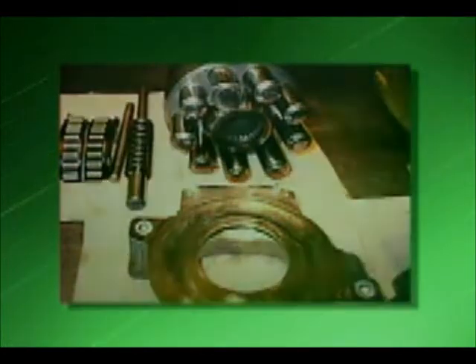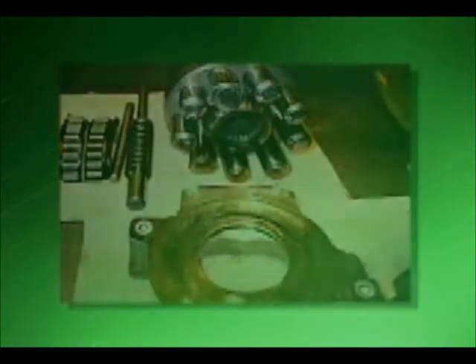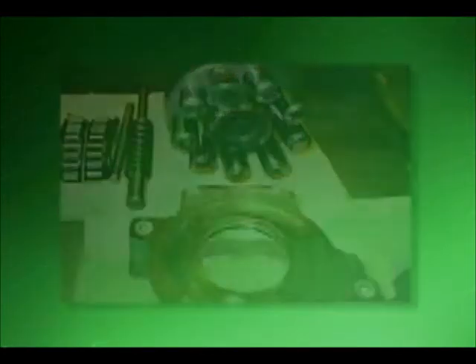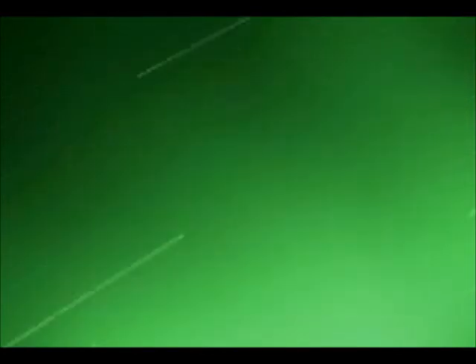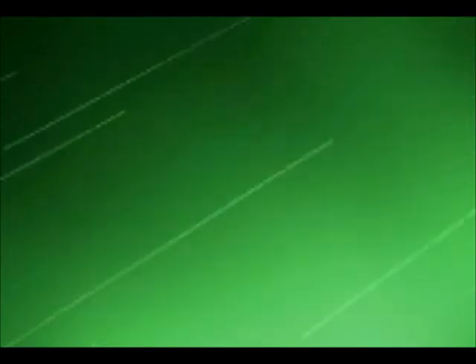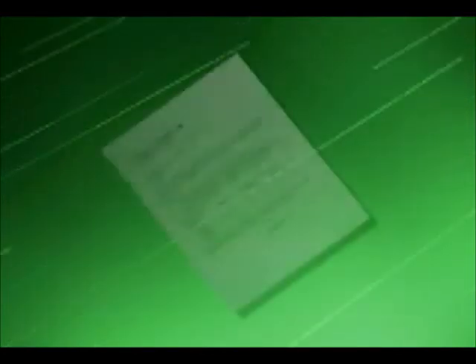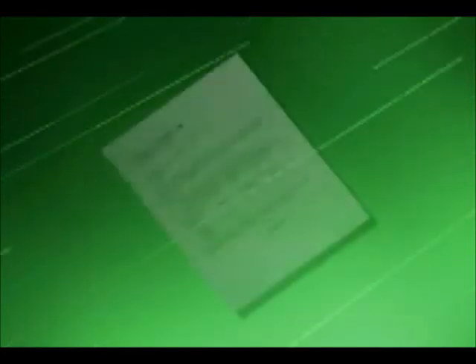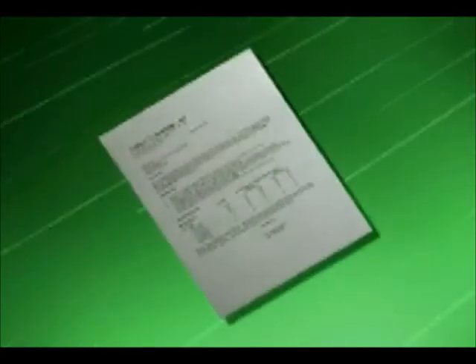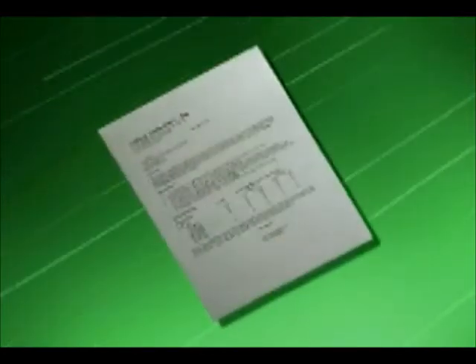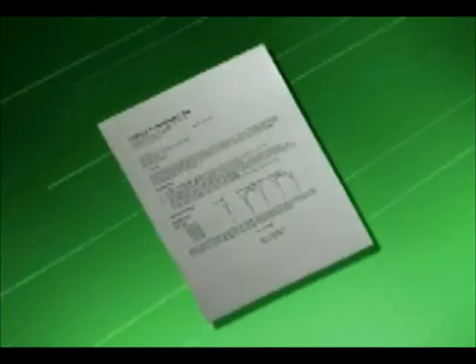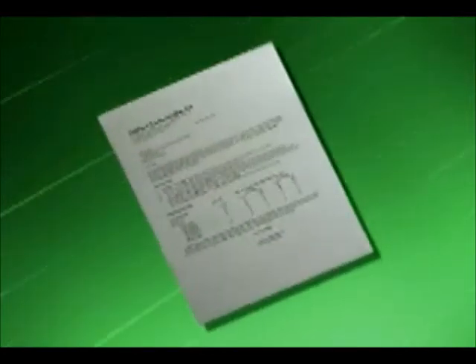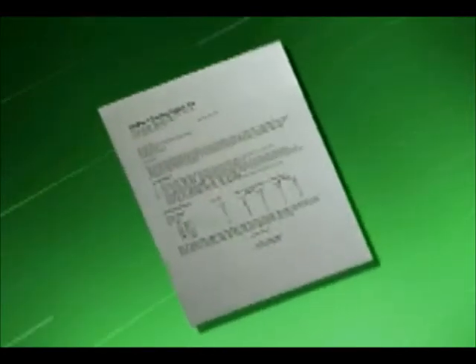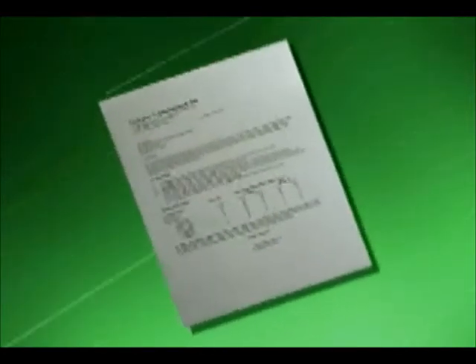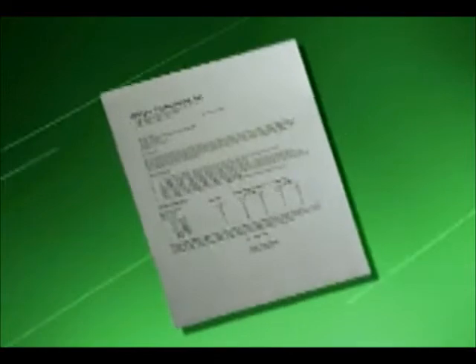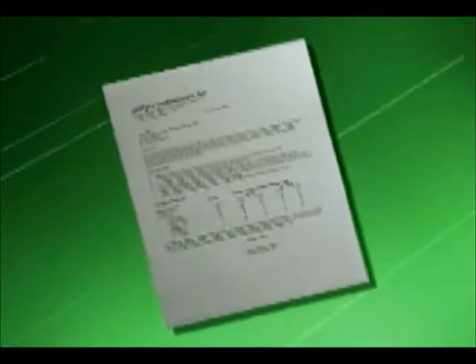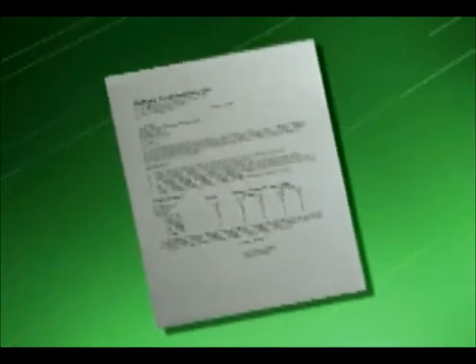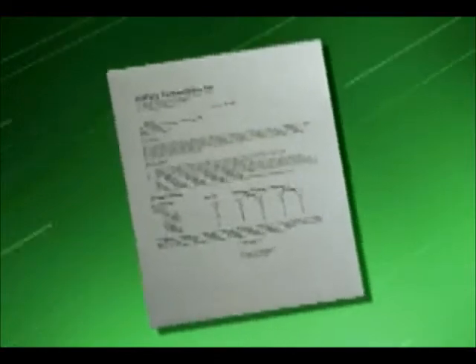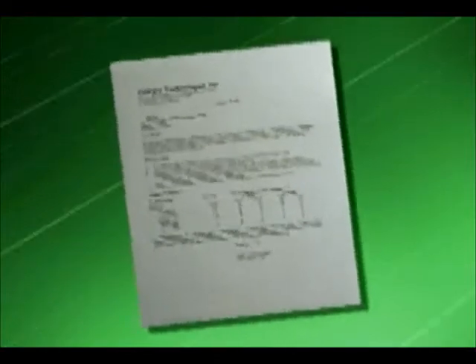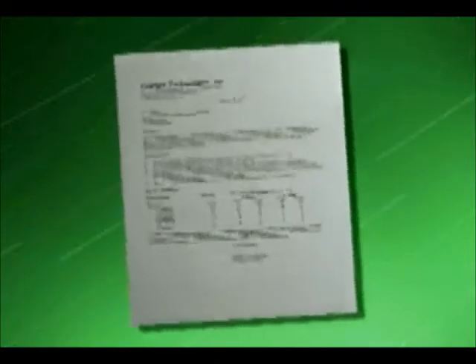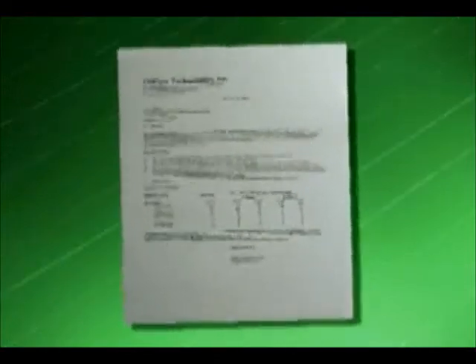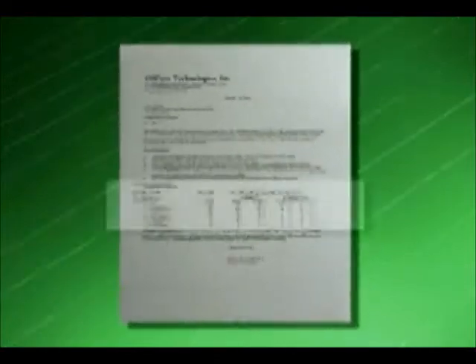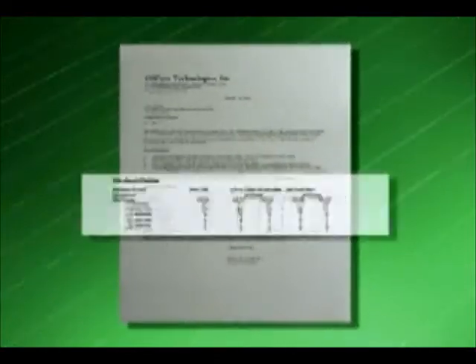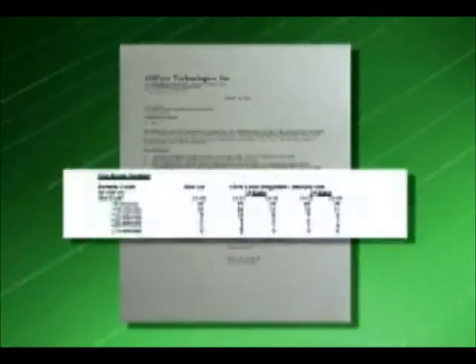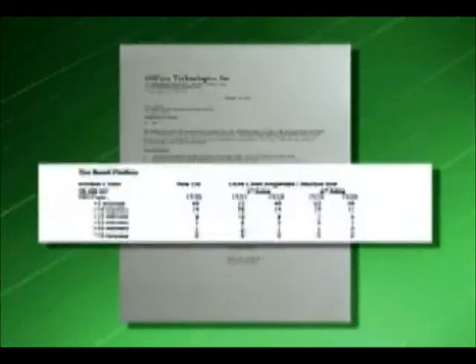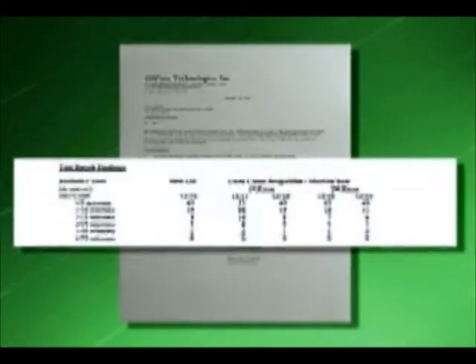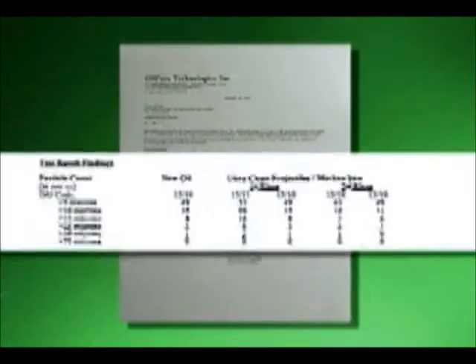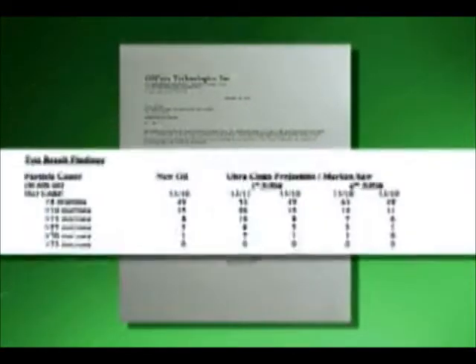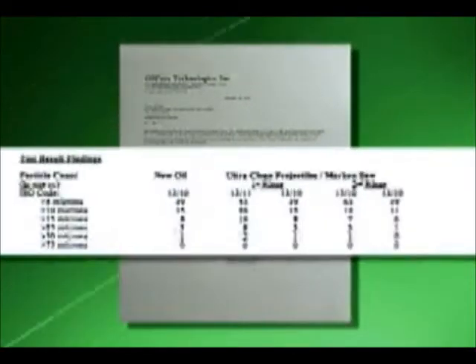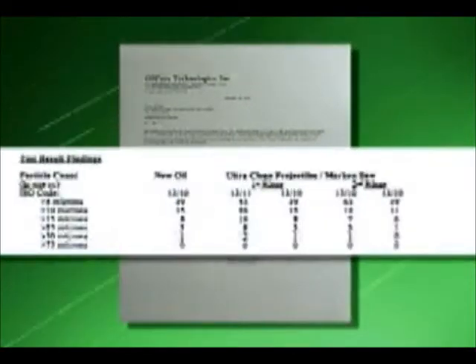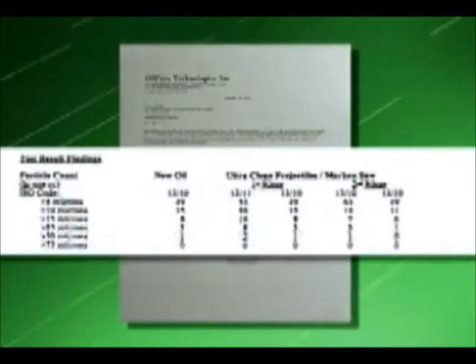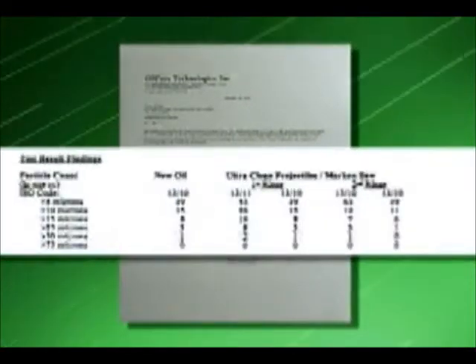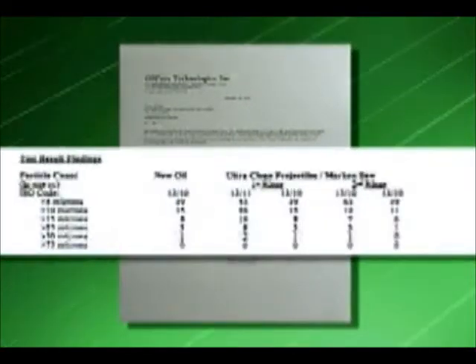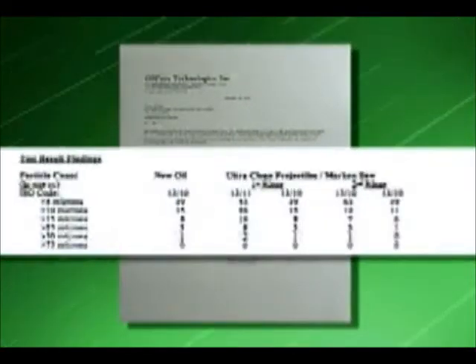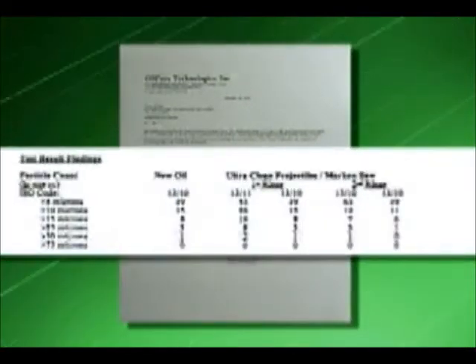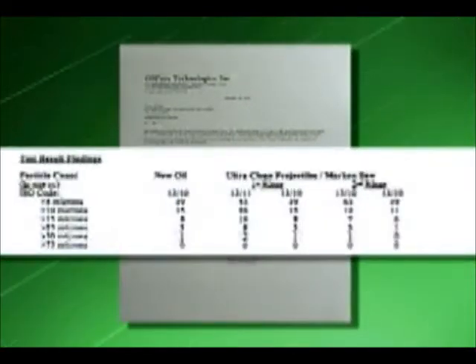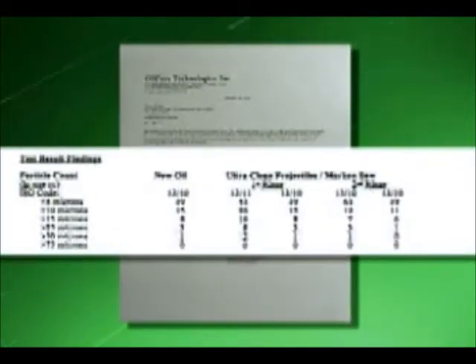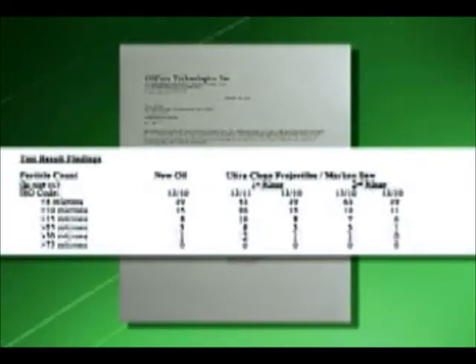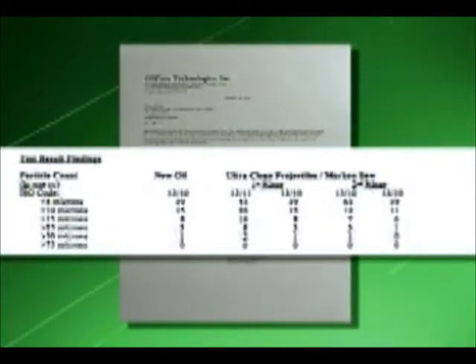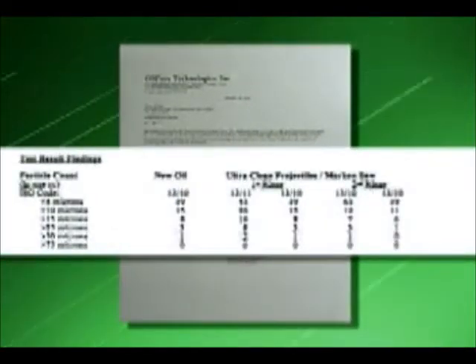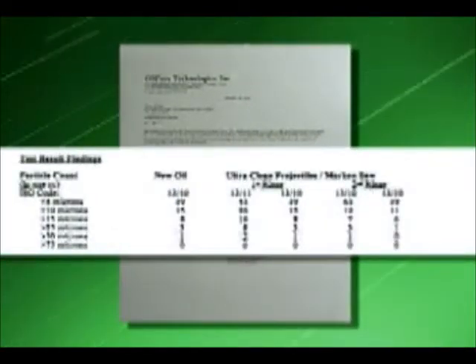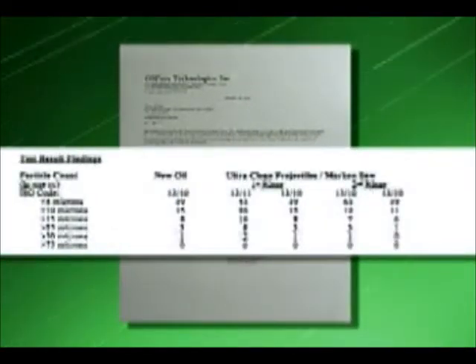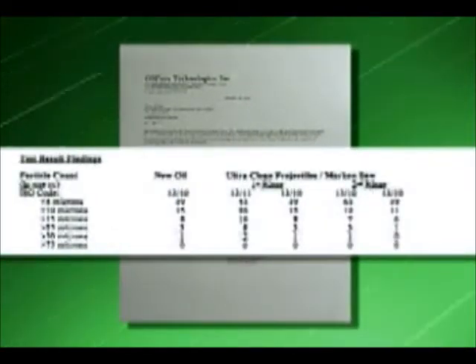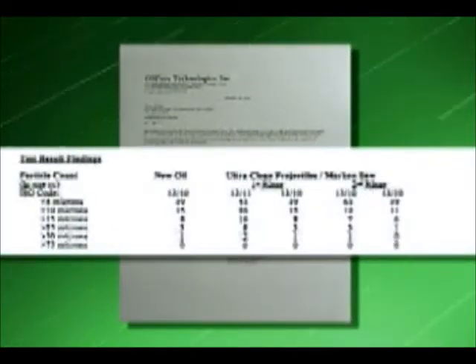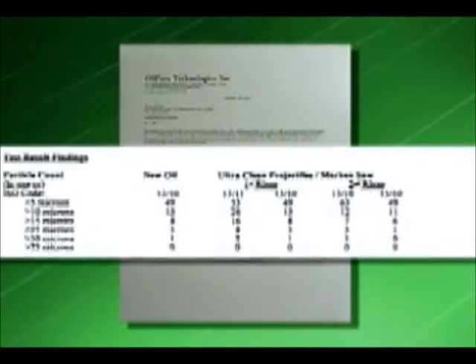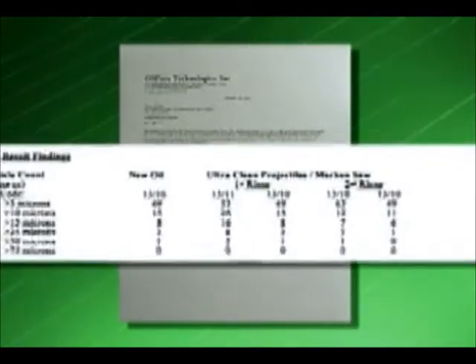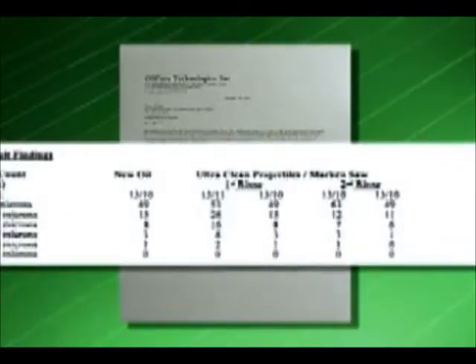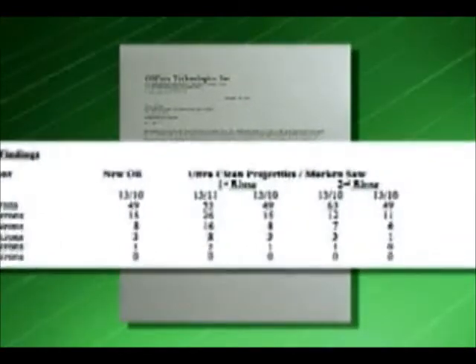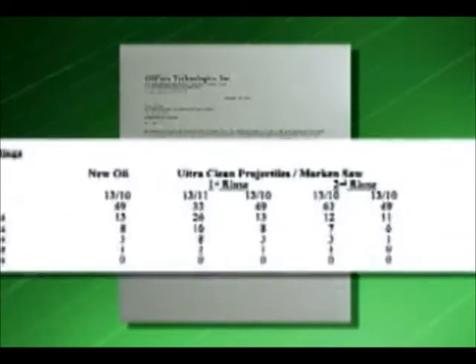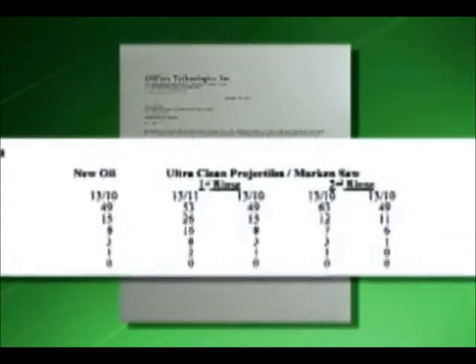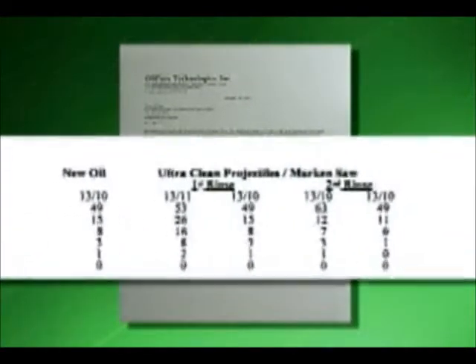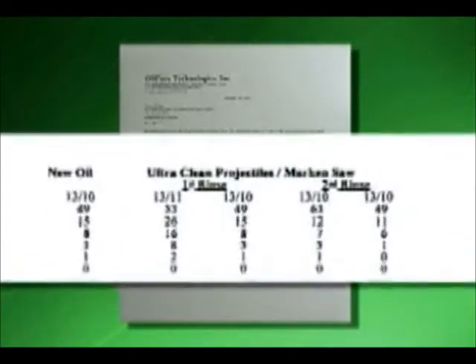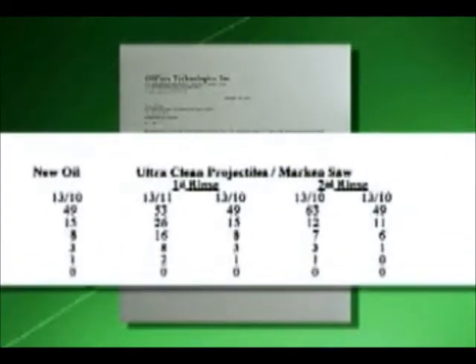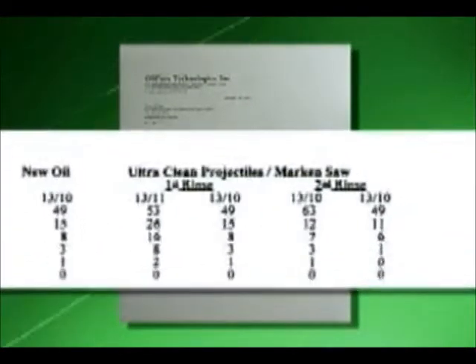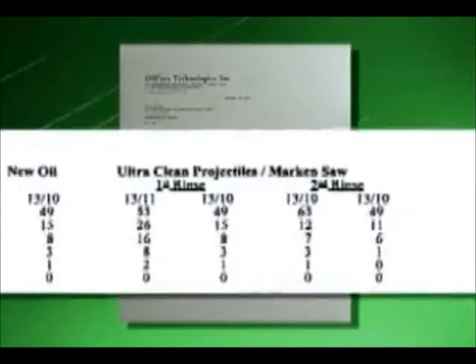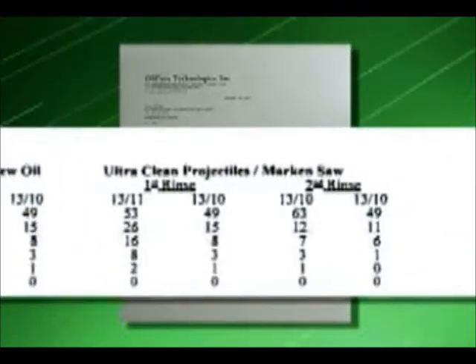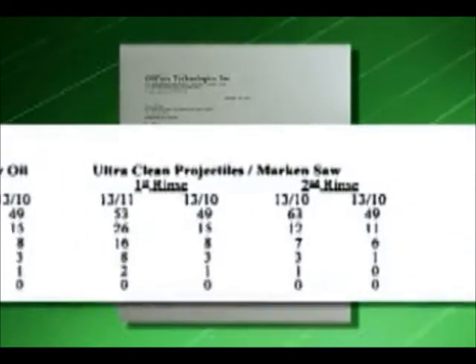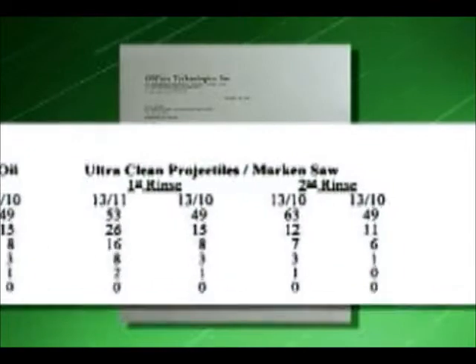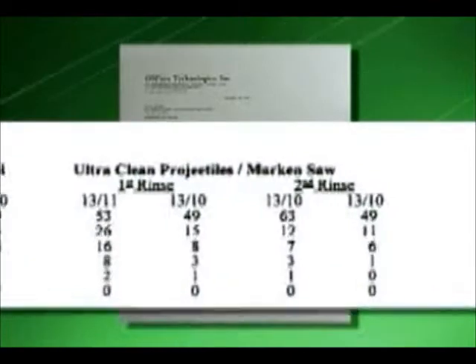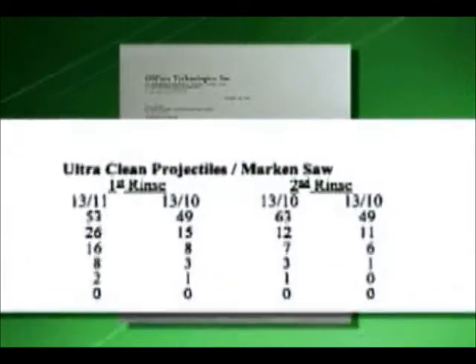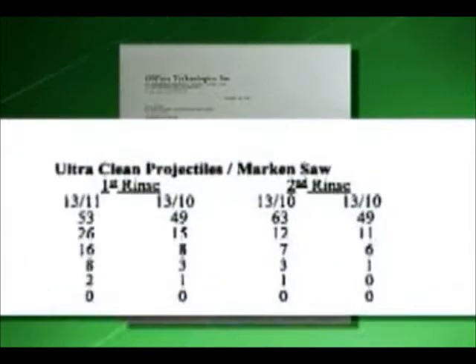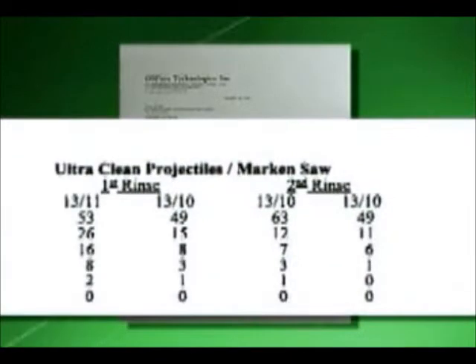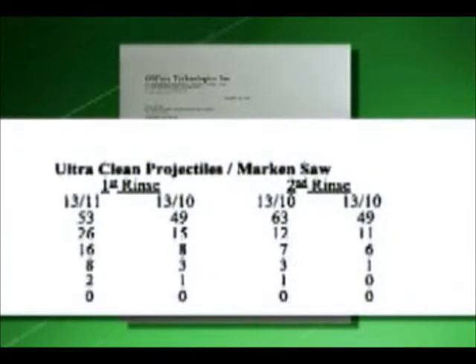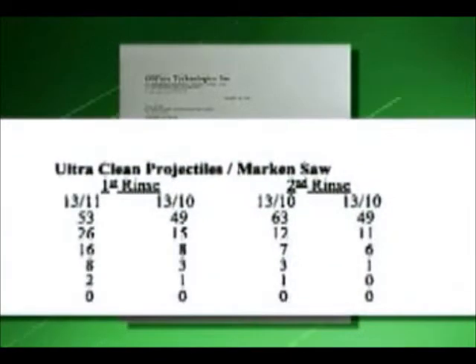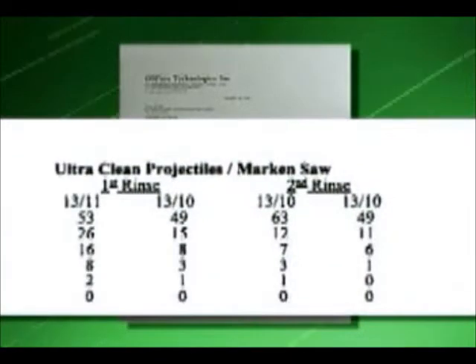Research has proven that clean oil and a clean hydraulic system are the keys to longer system life and less downtime.